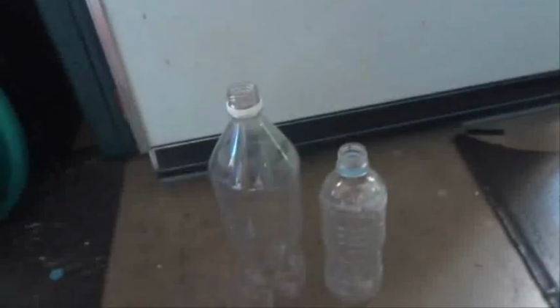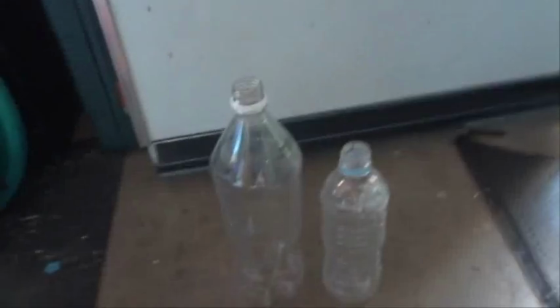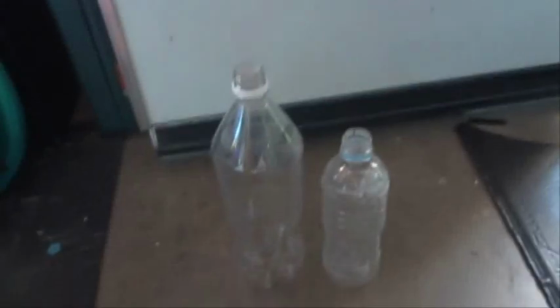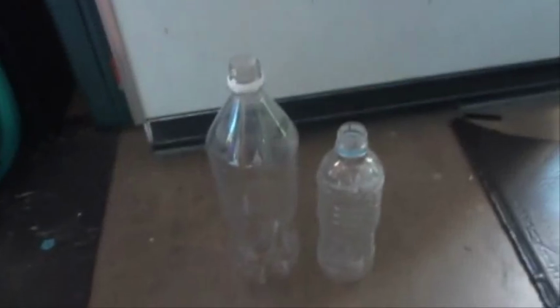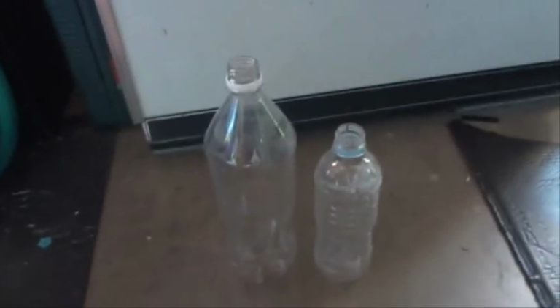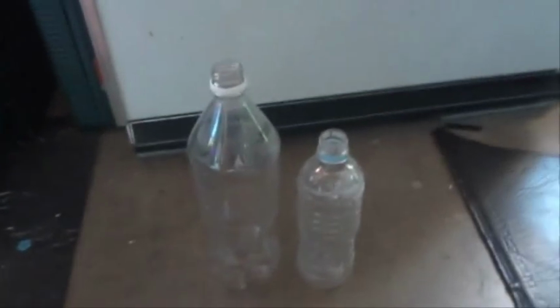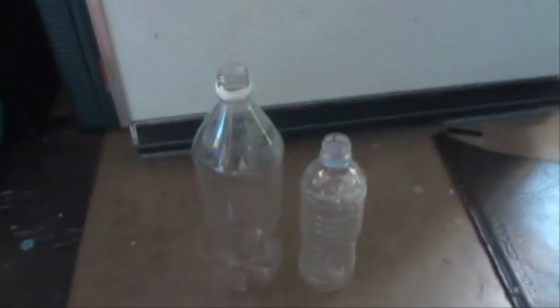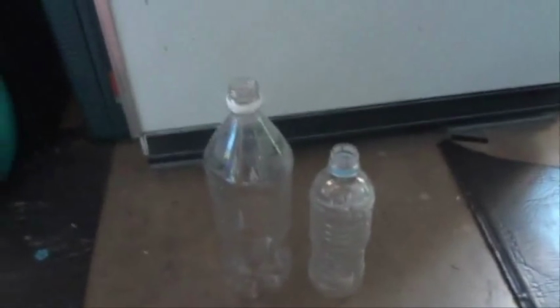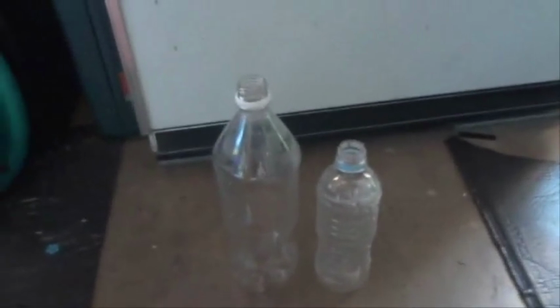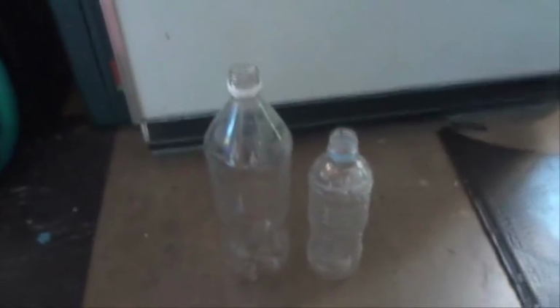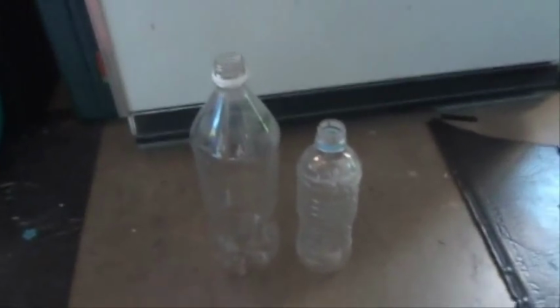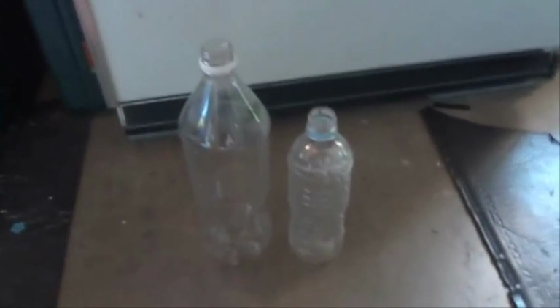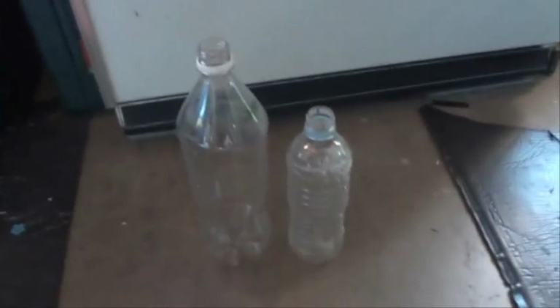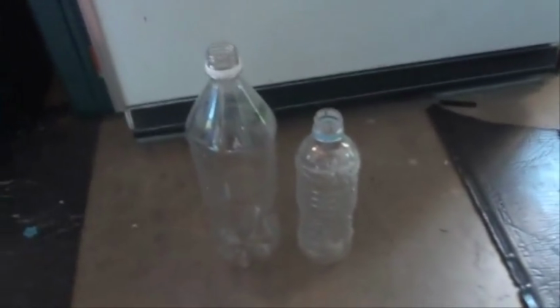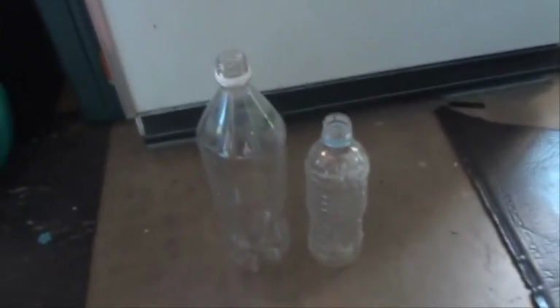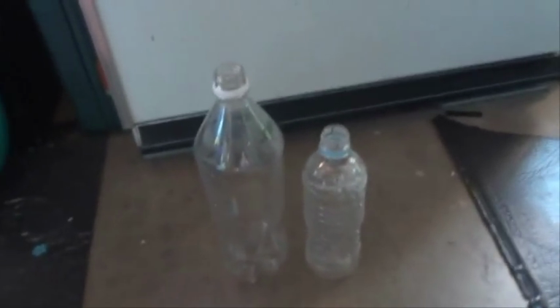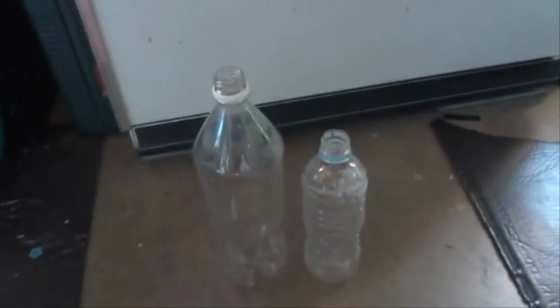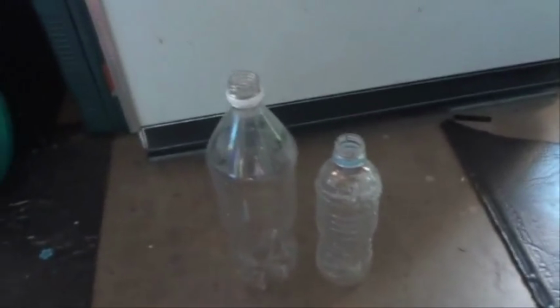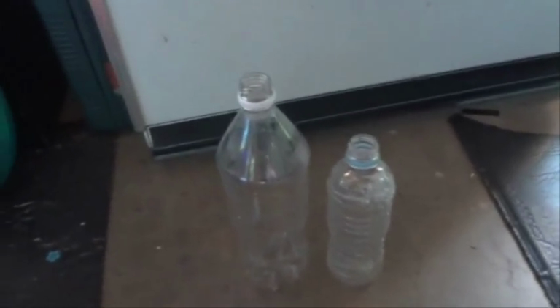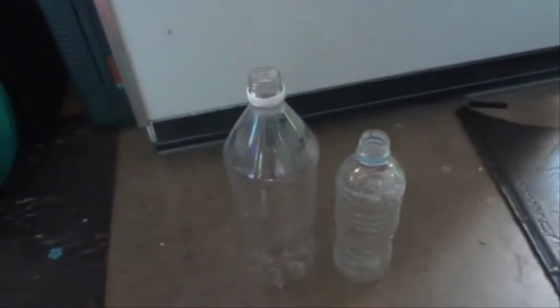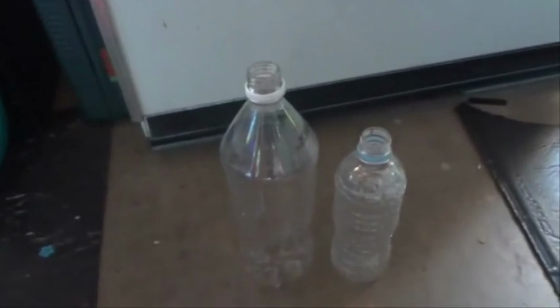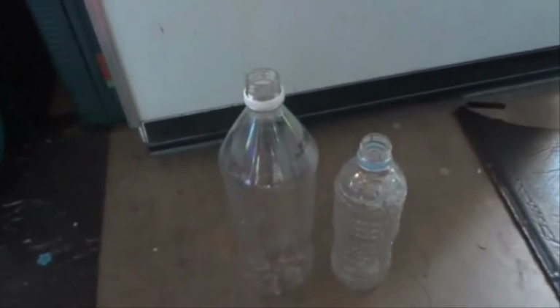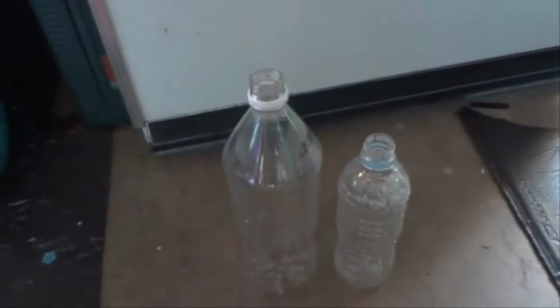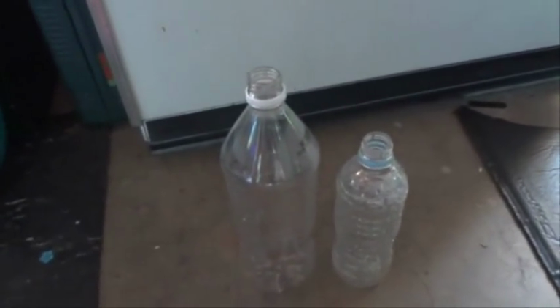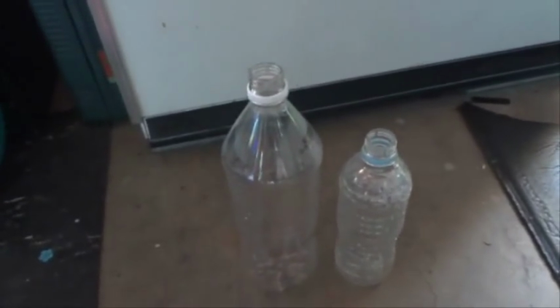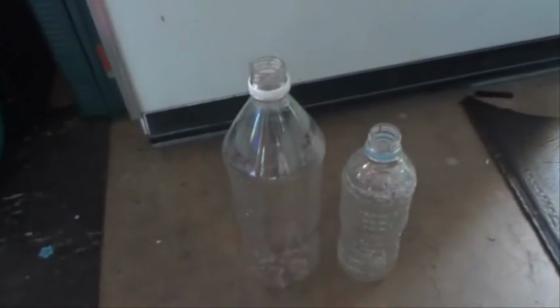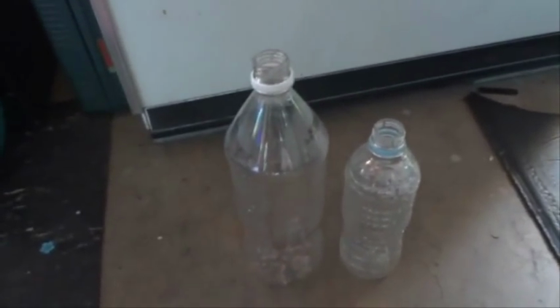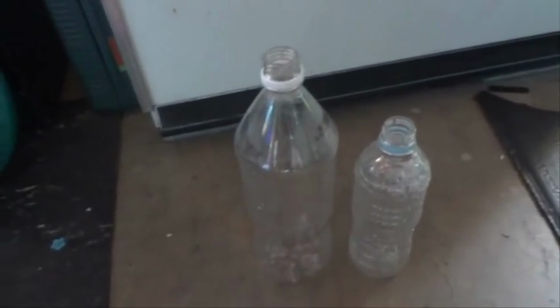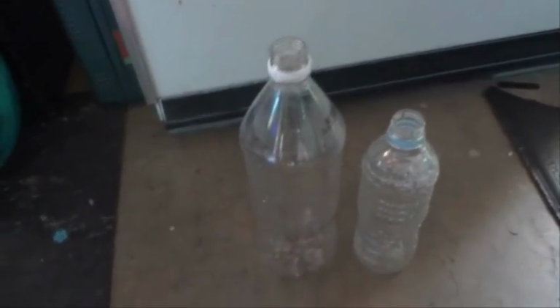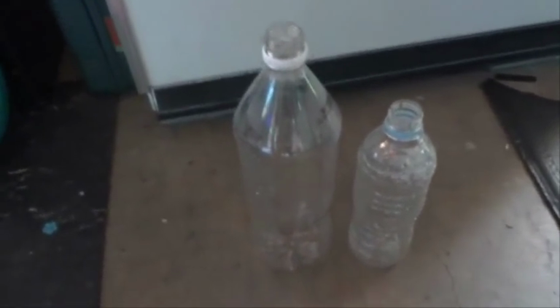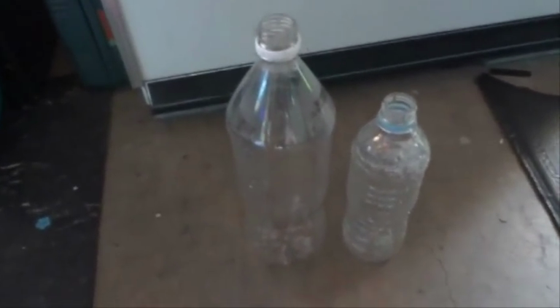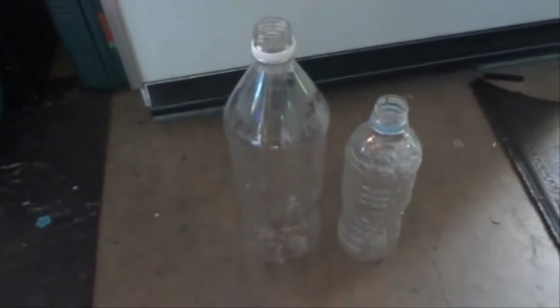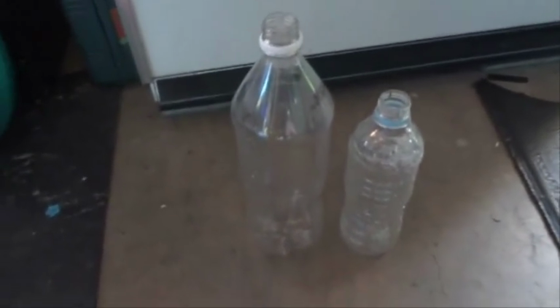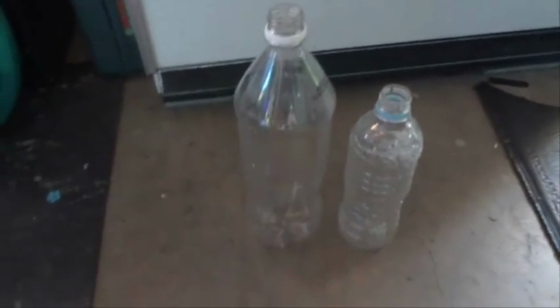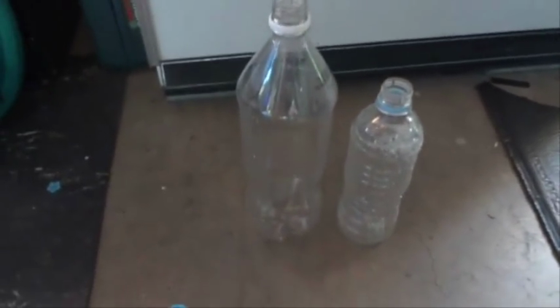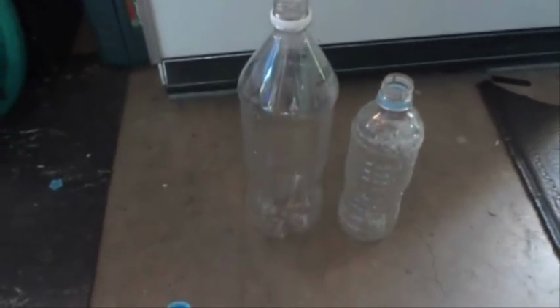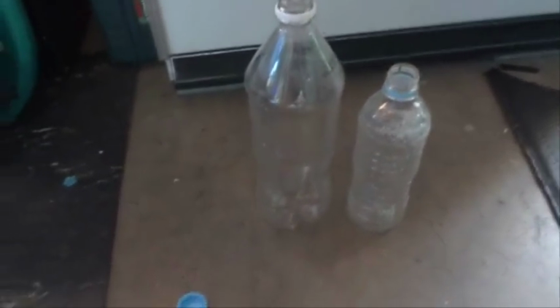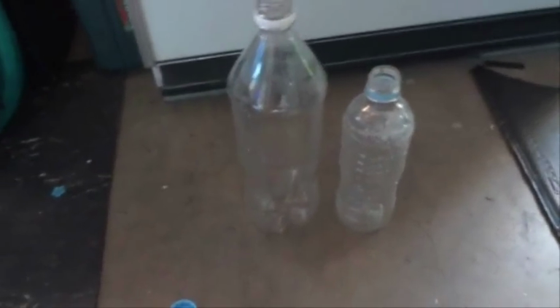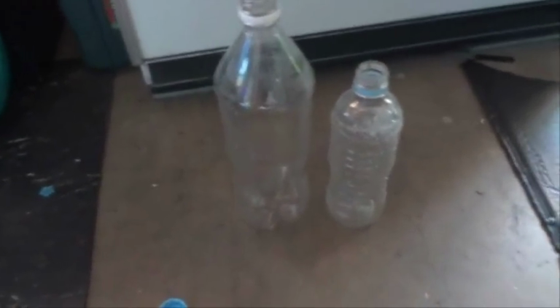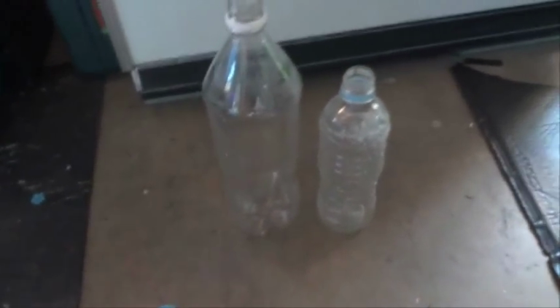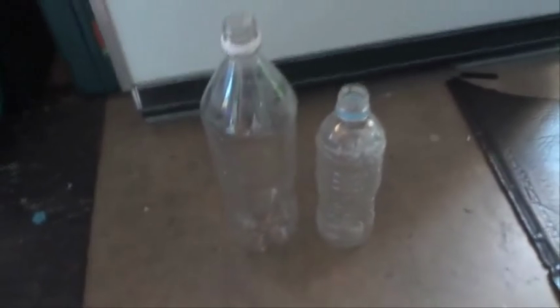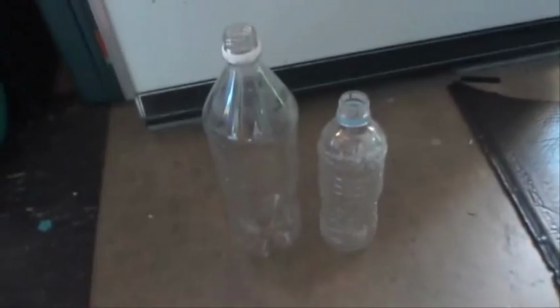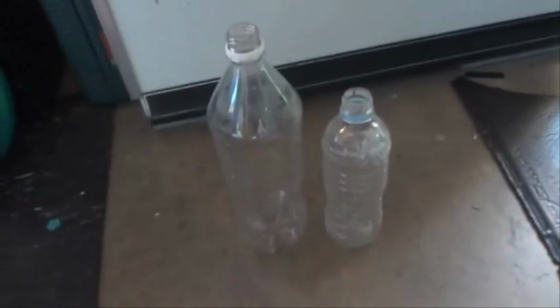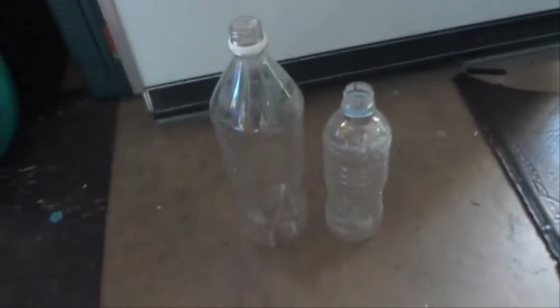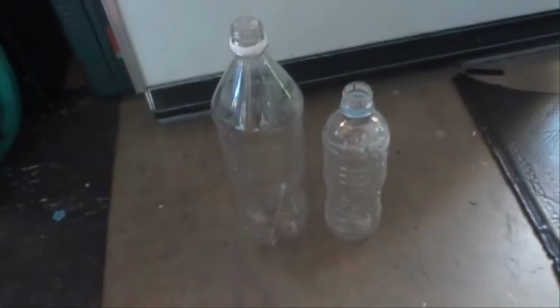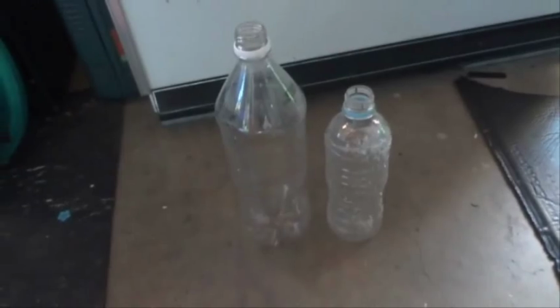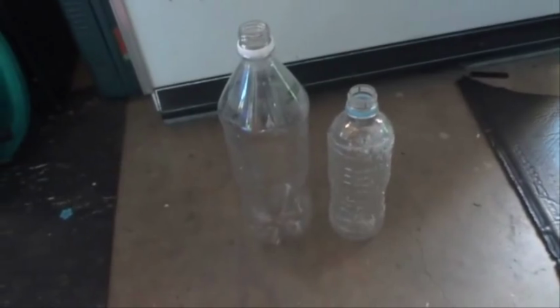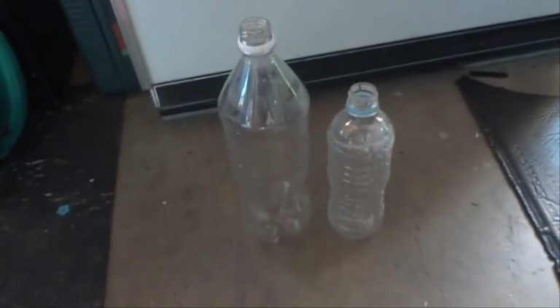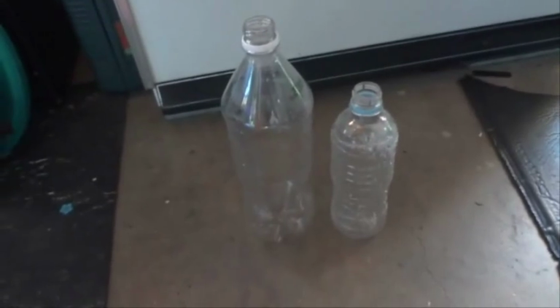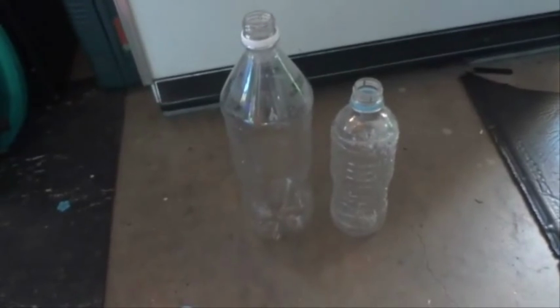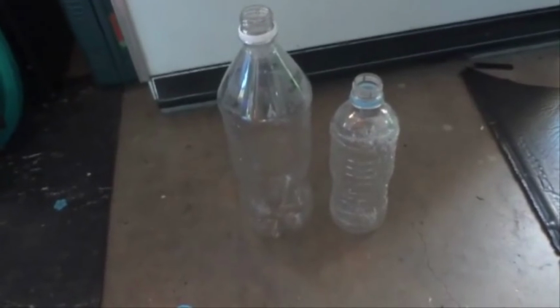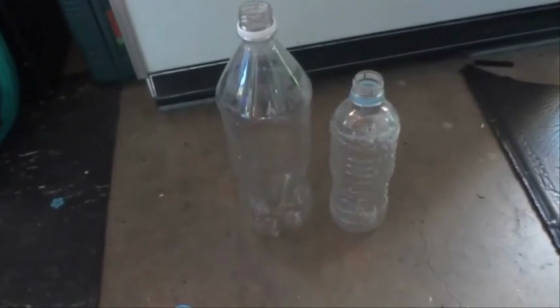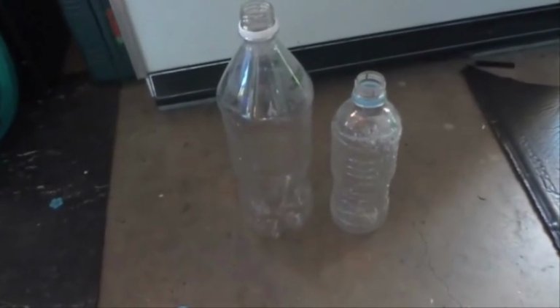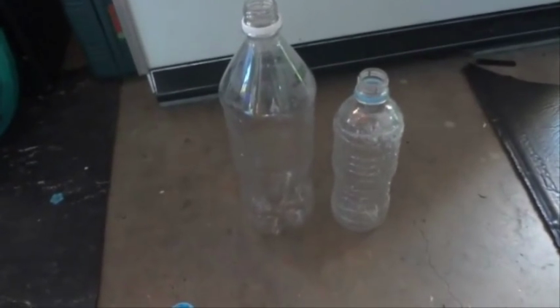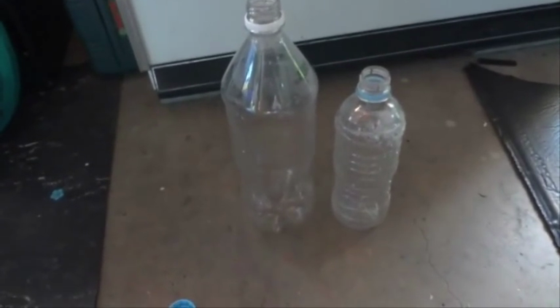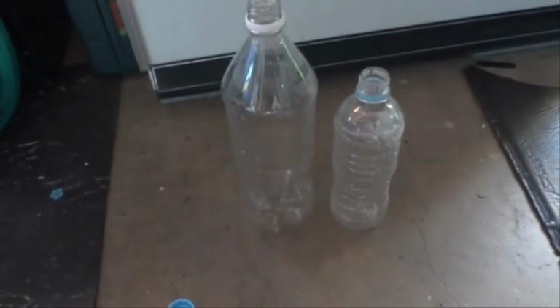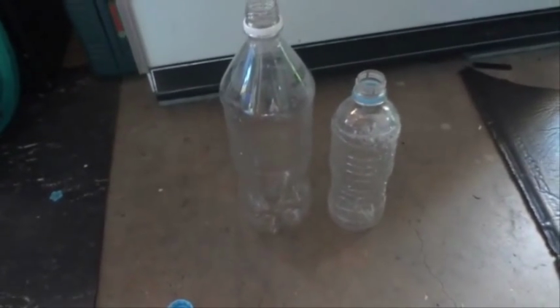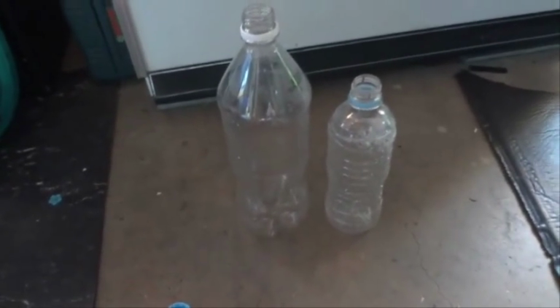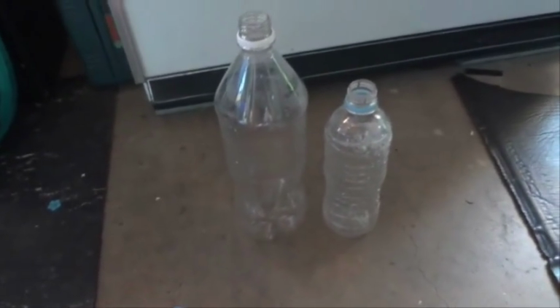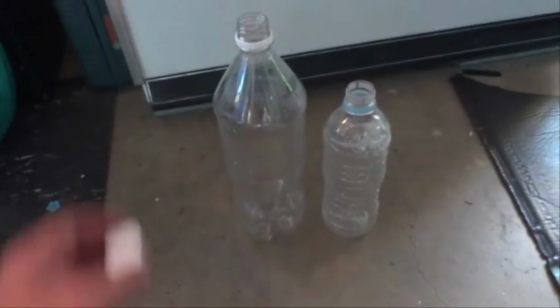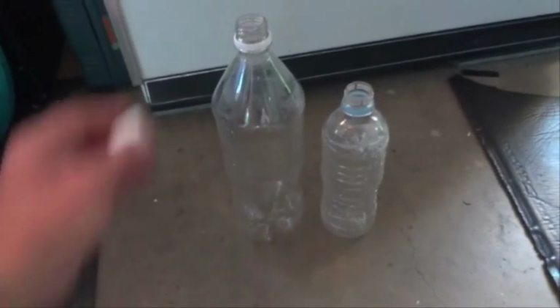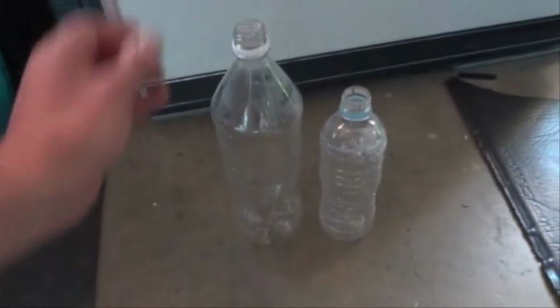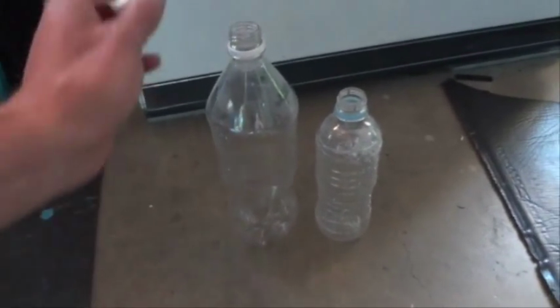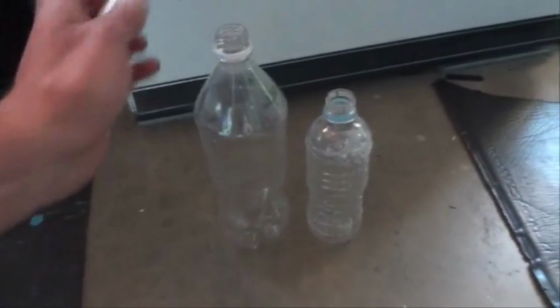Hi there, today I'm going to show you a fun little trick, a fun little experiment to do with some empty drink bottles.